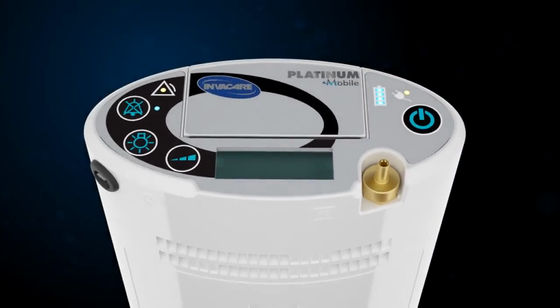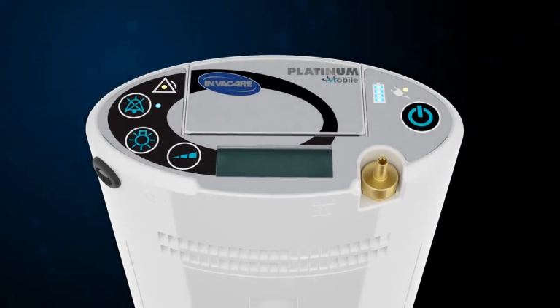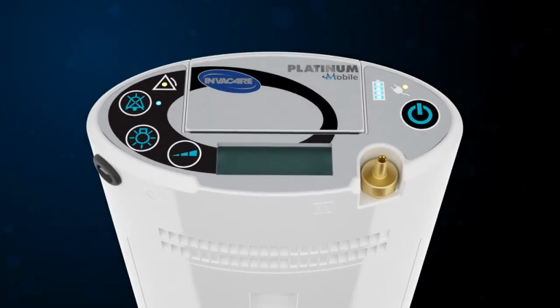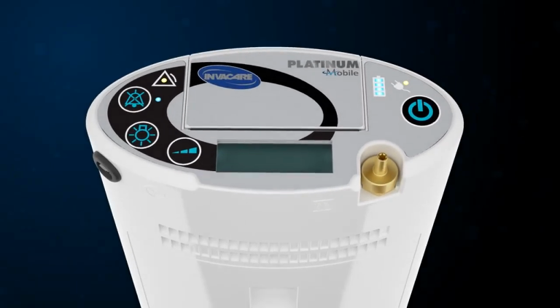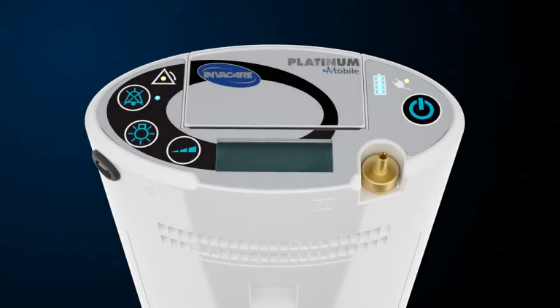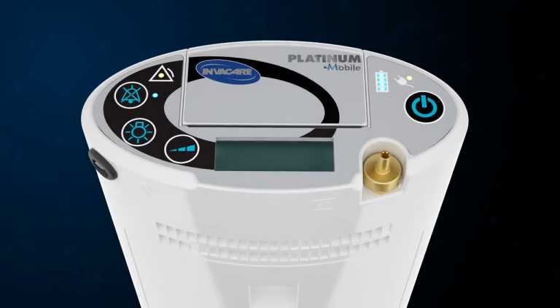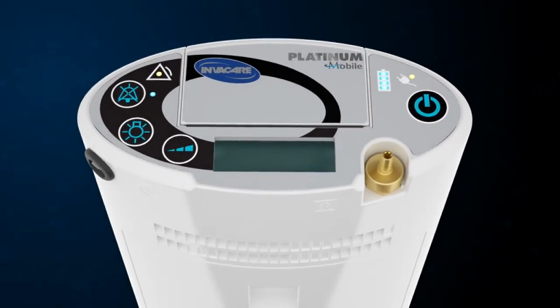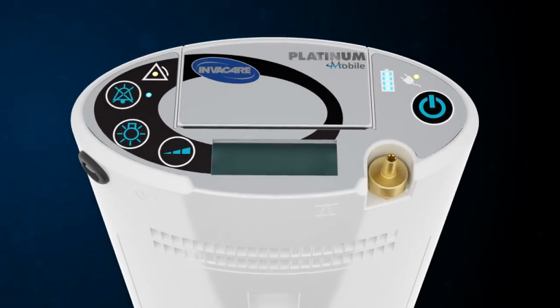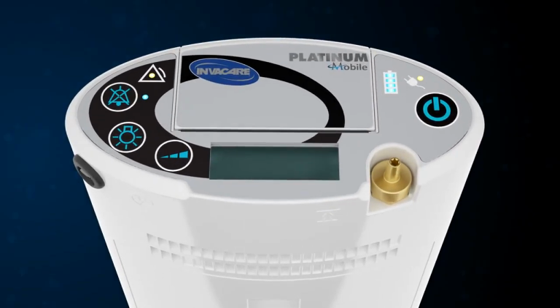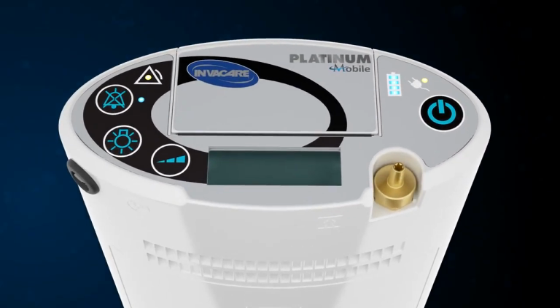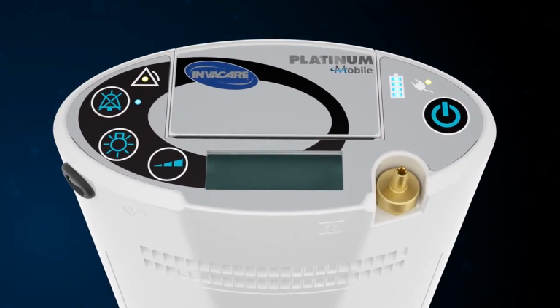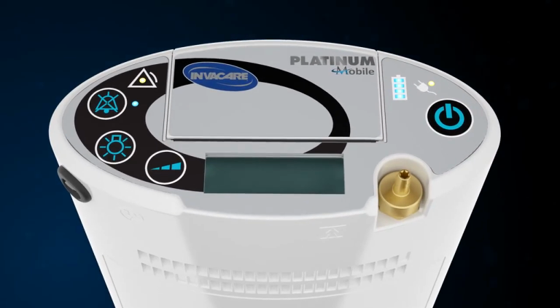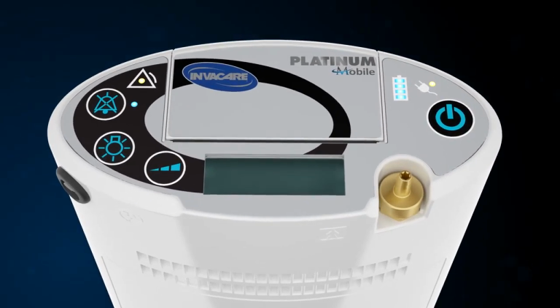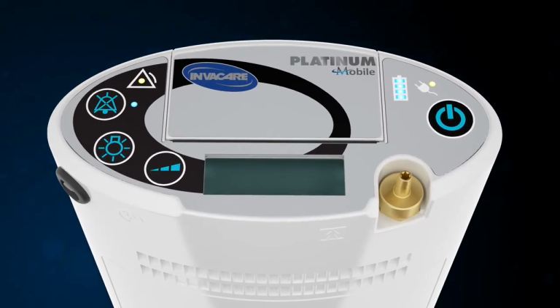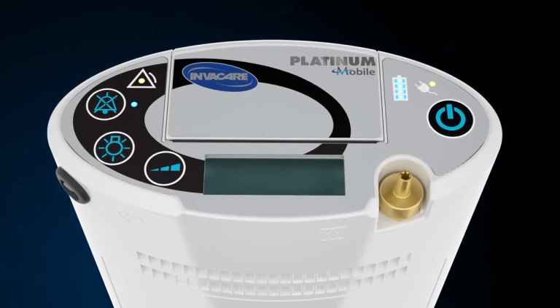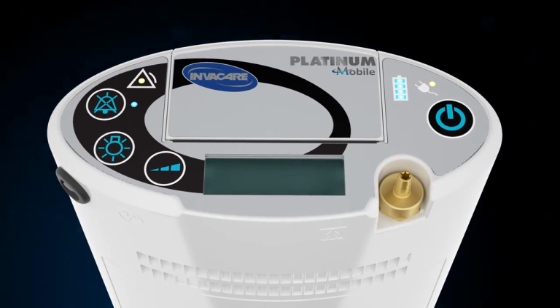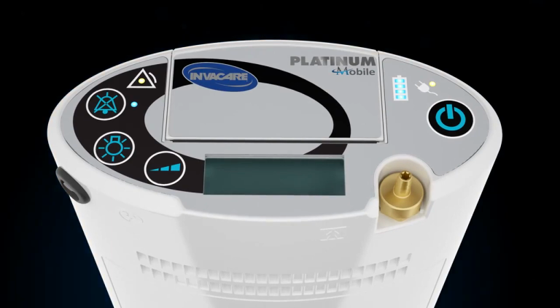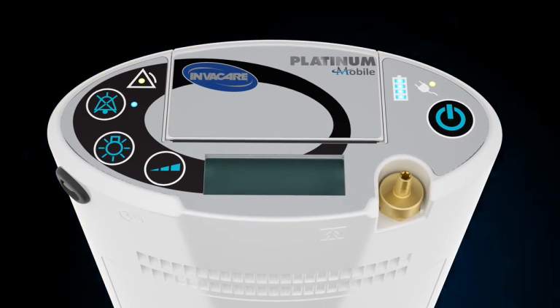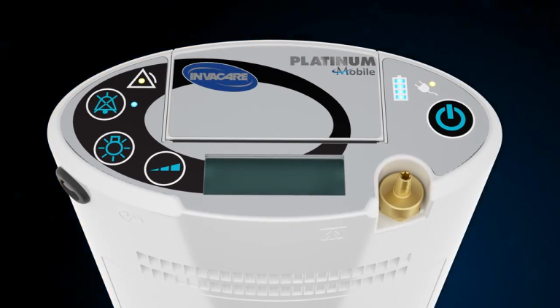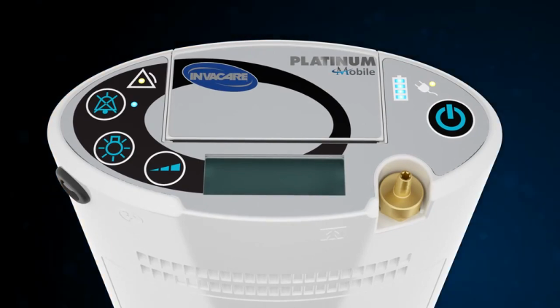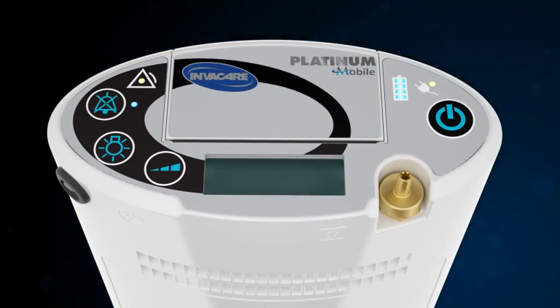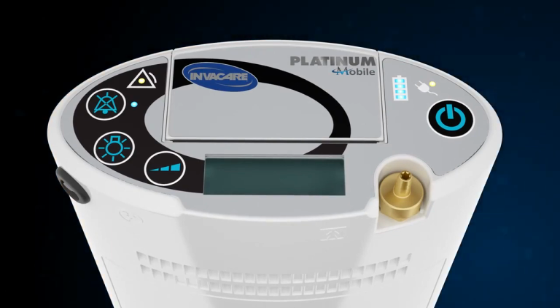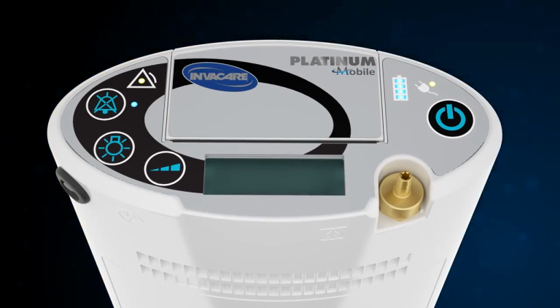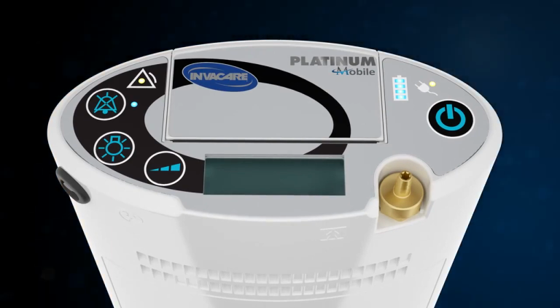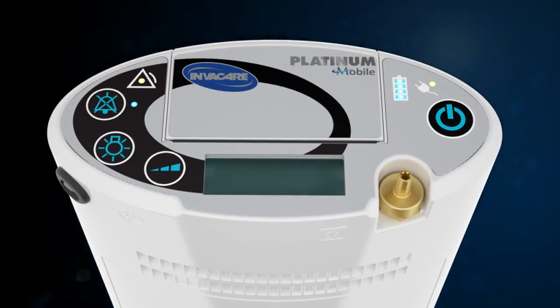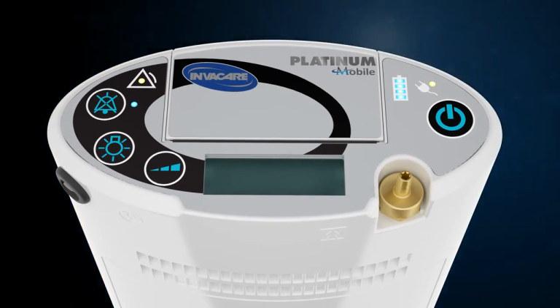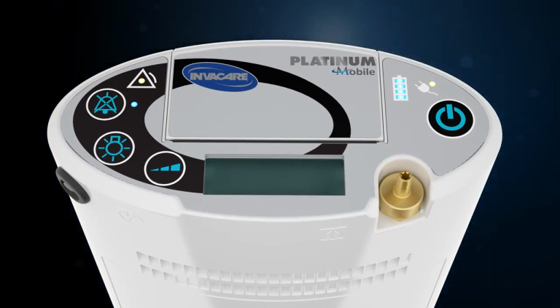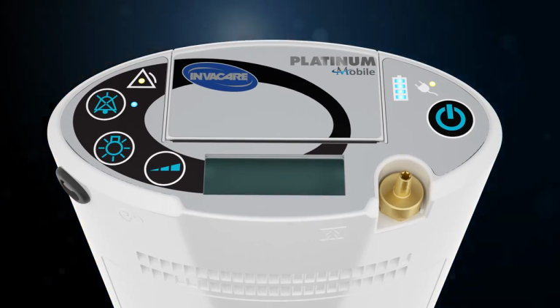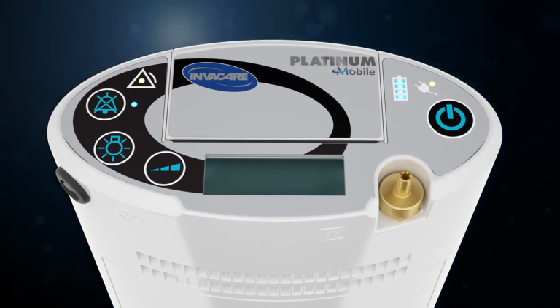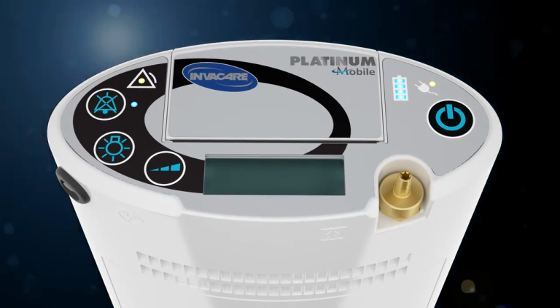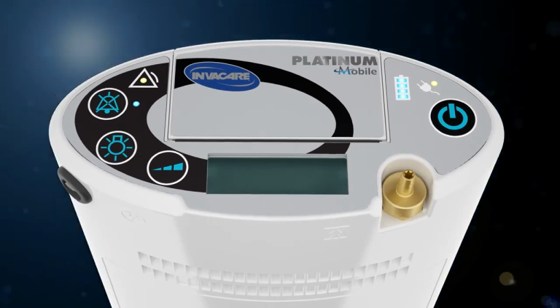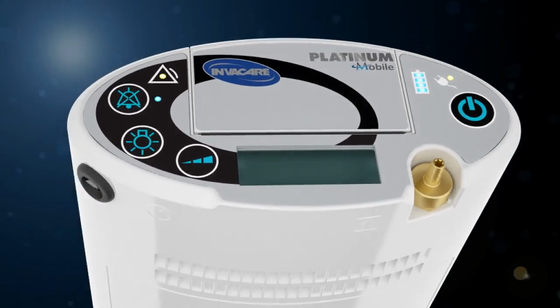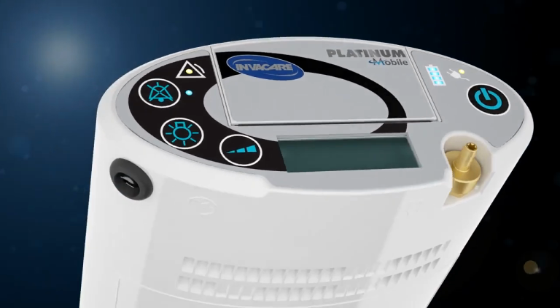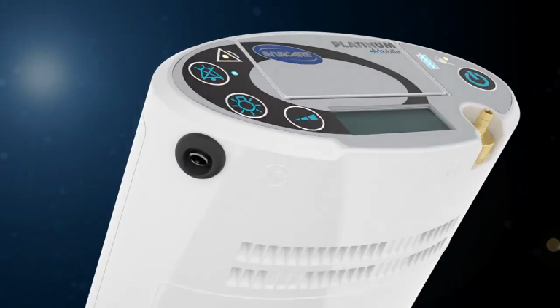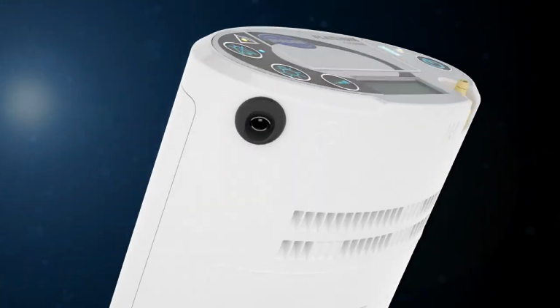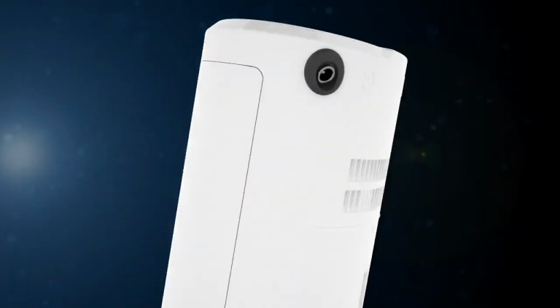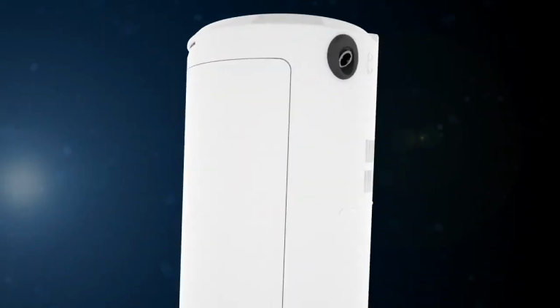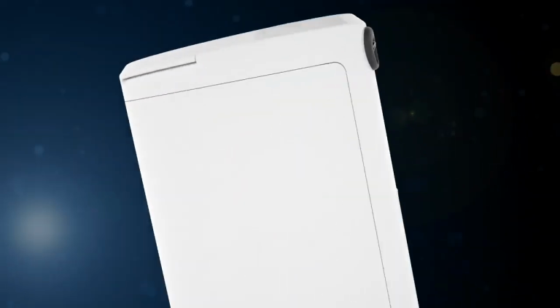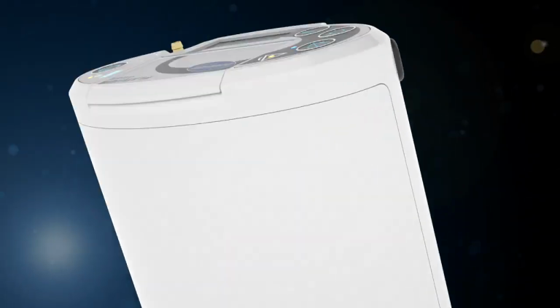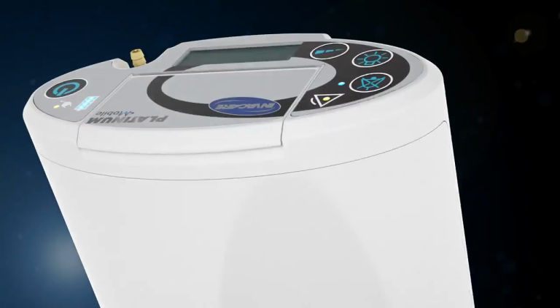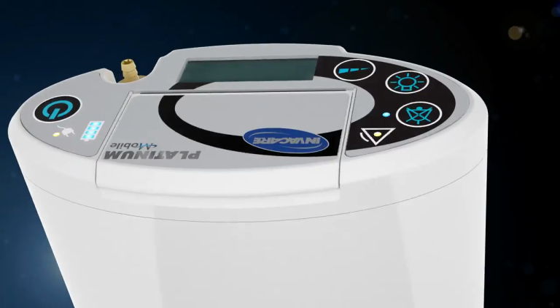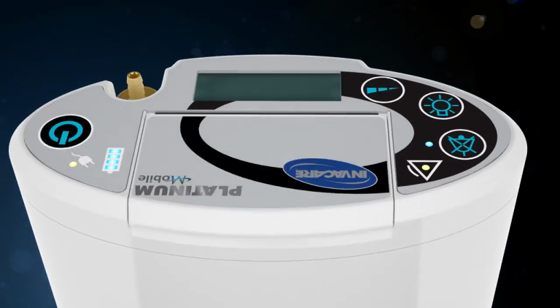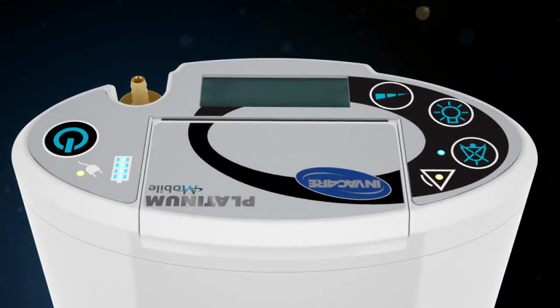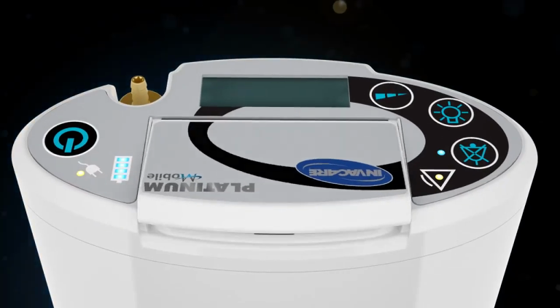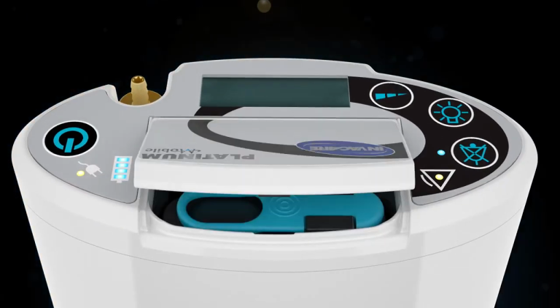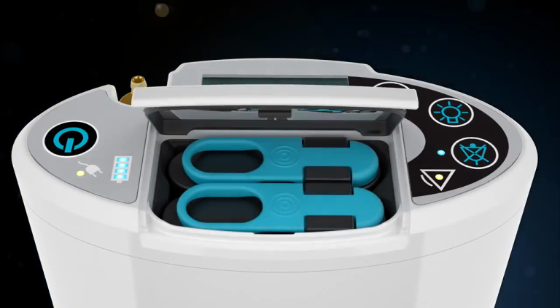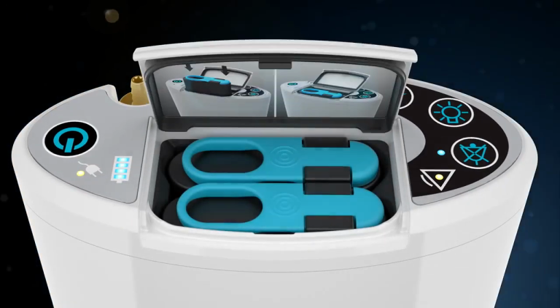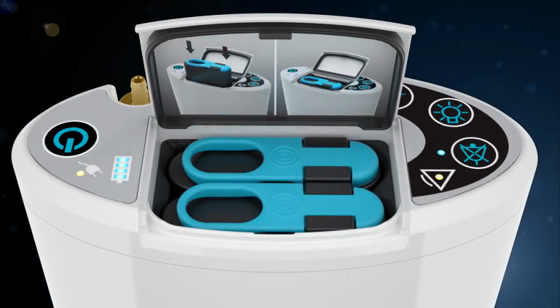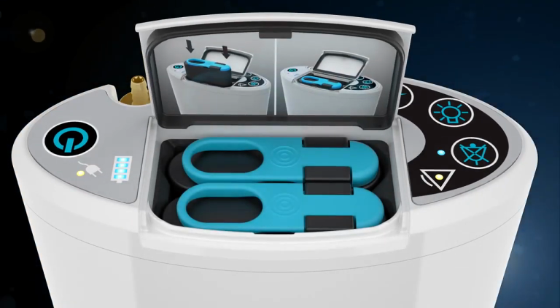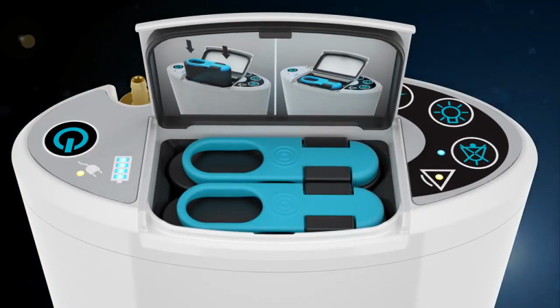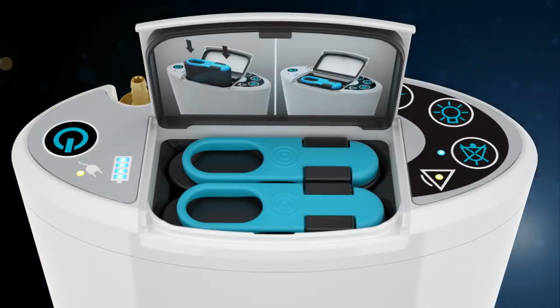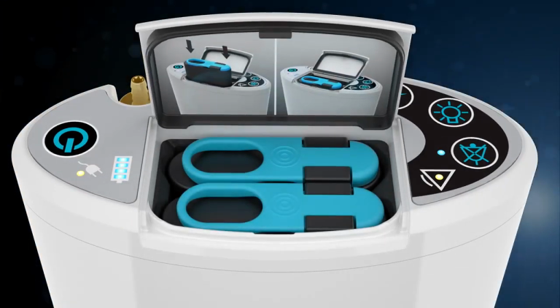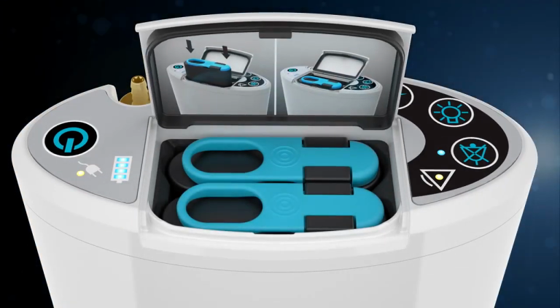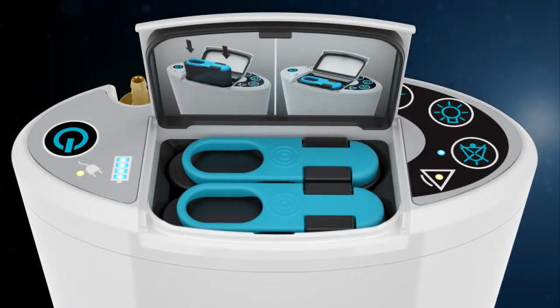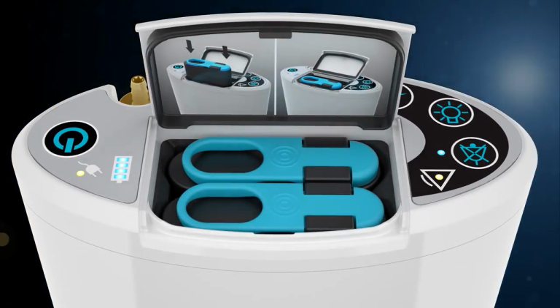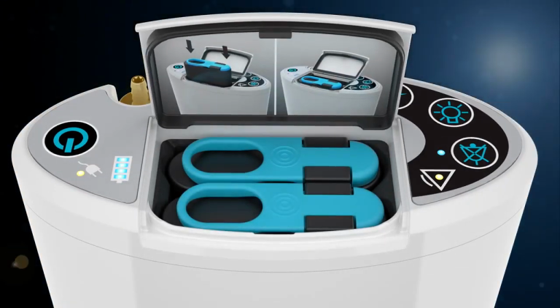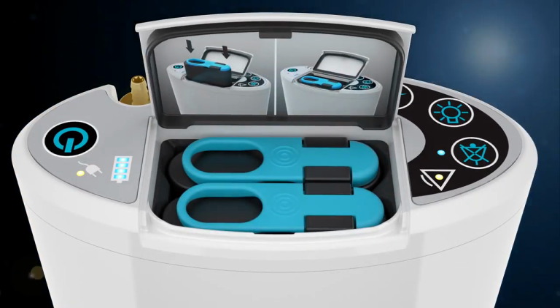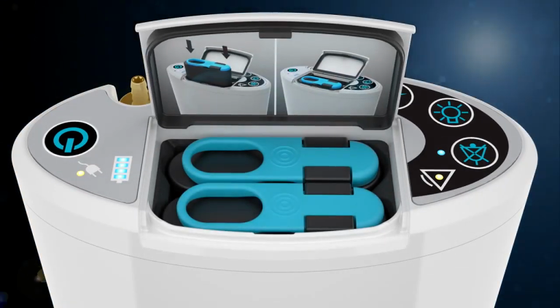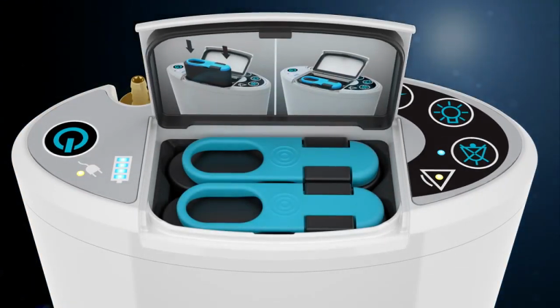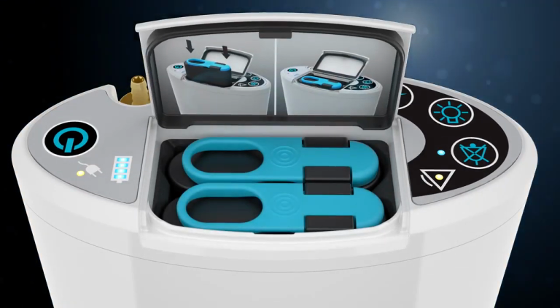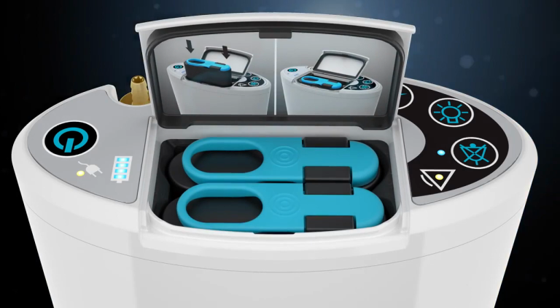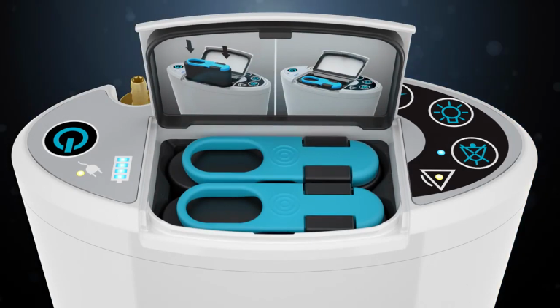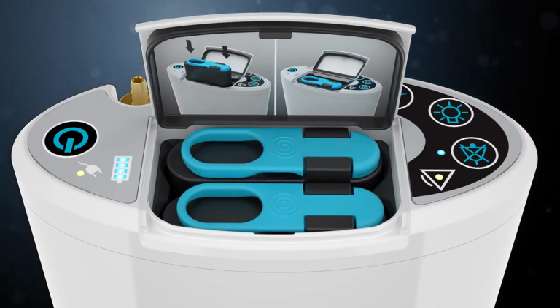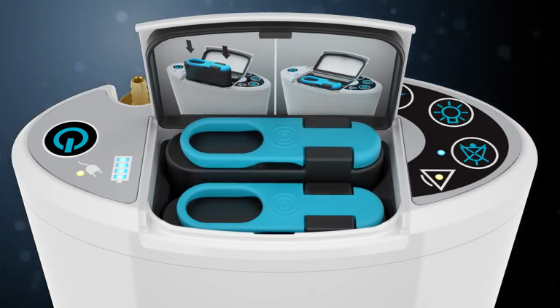With this unit's top-loading design, batteries are easy to replace. And with its standard battery sizes, purchasing is easy.